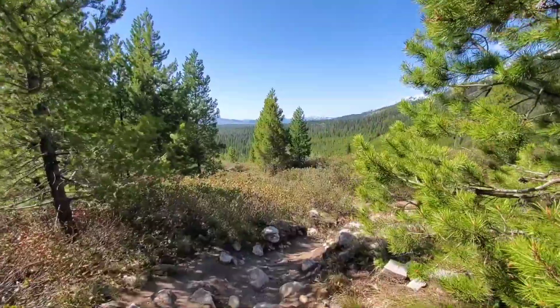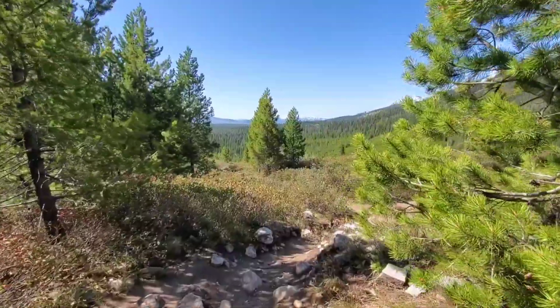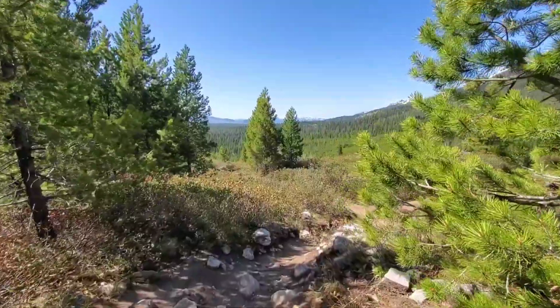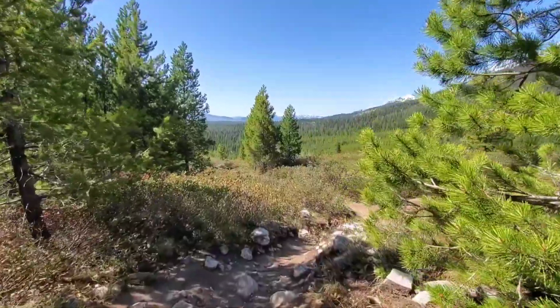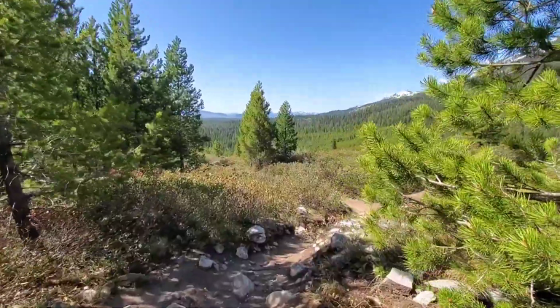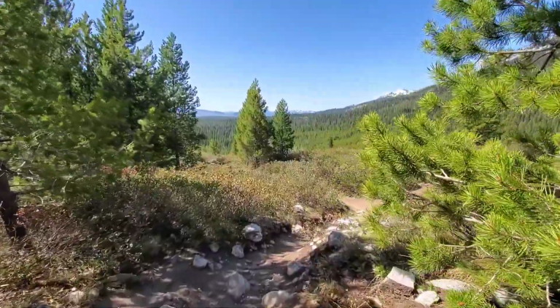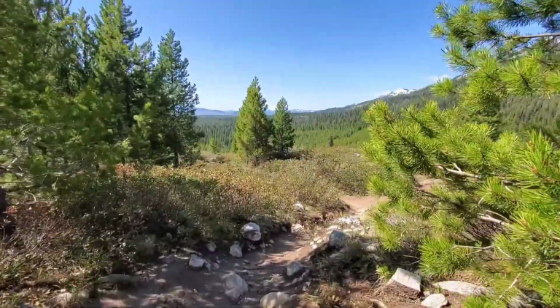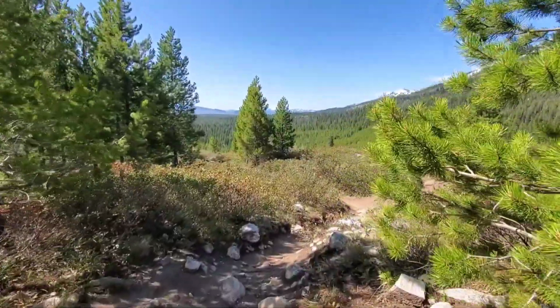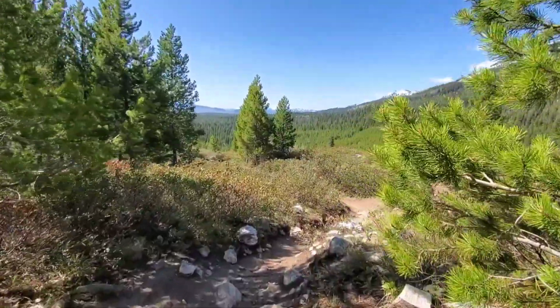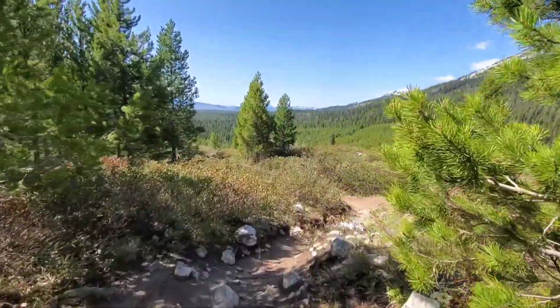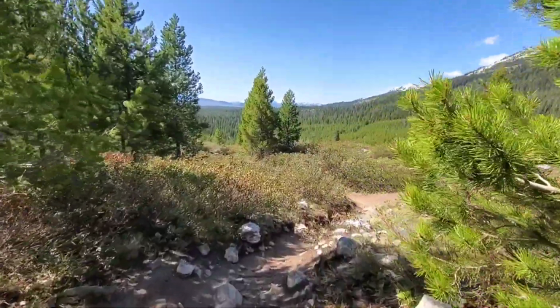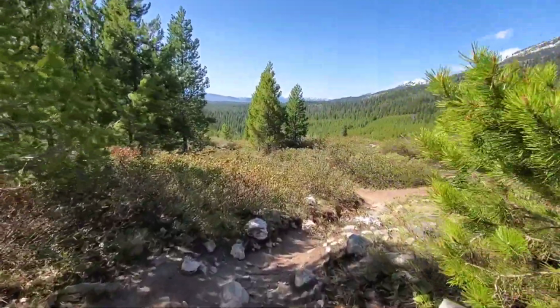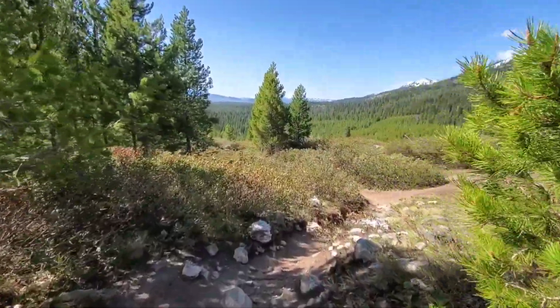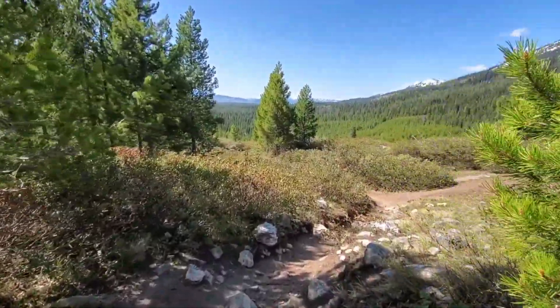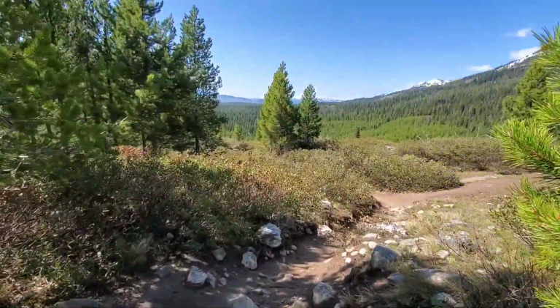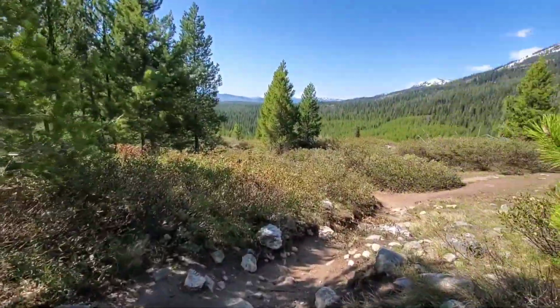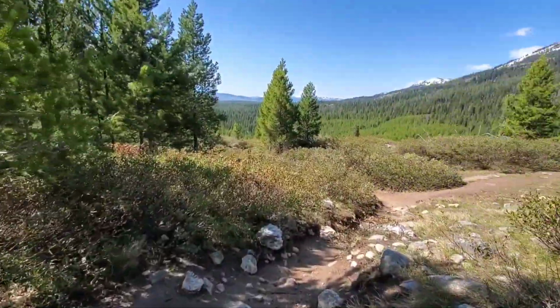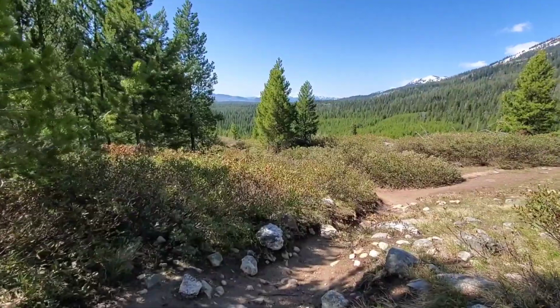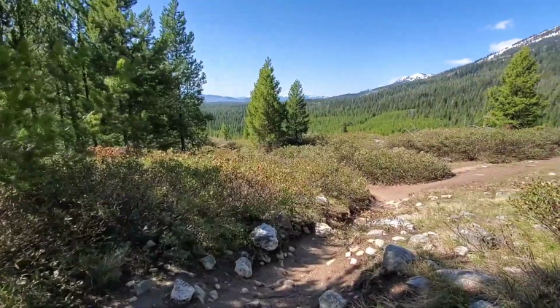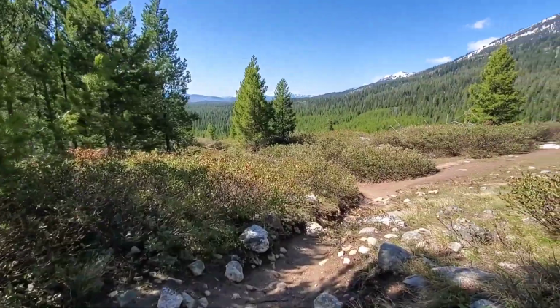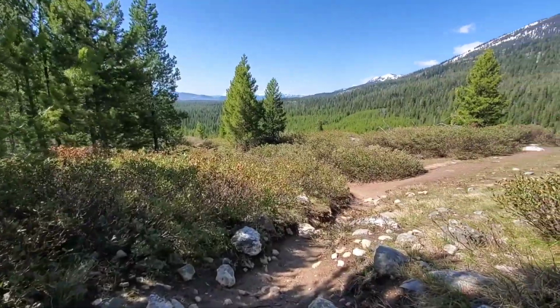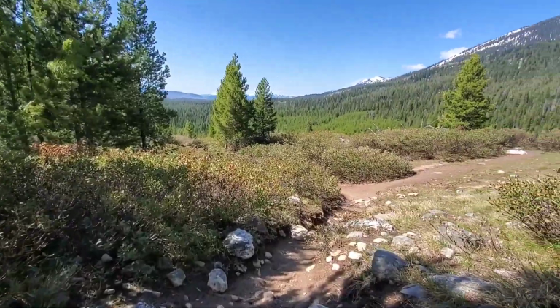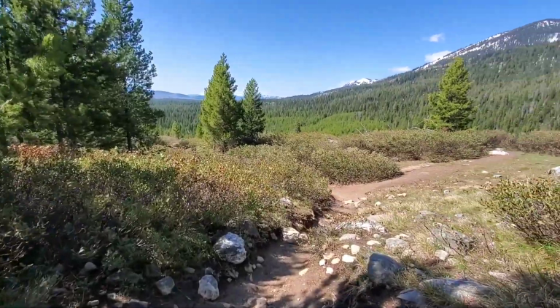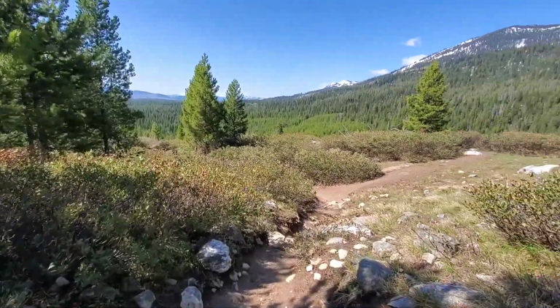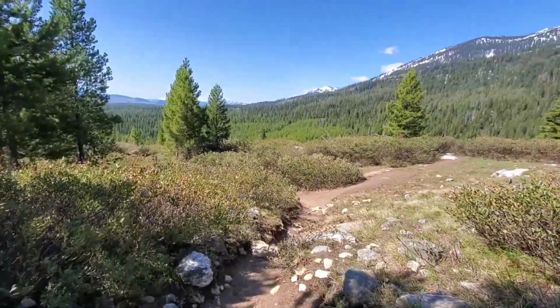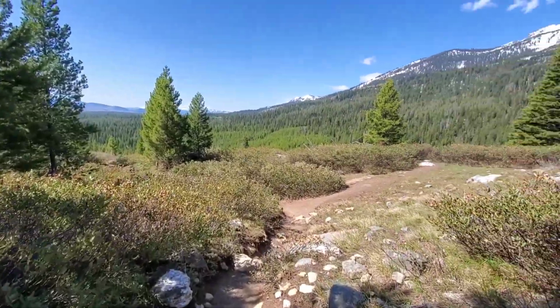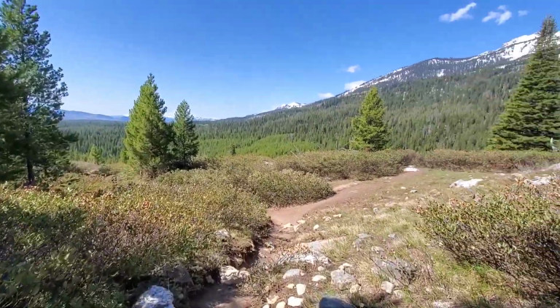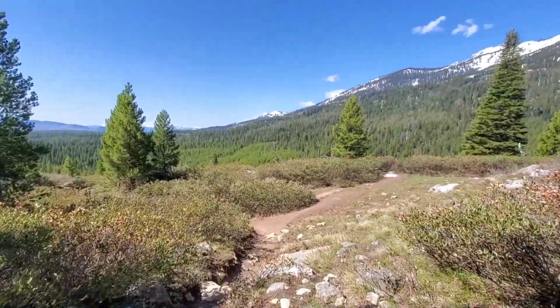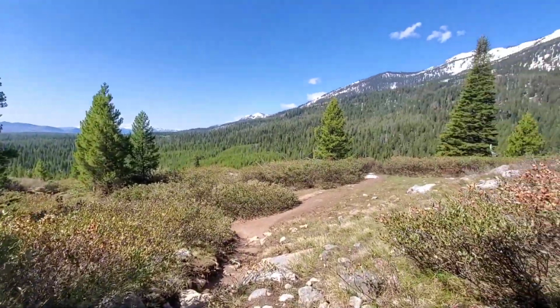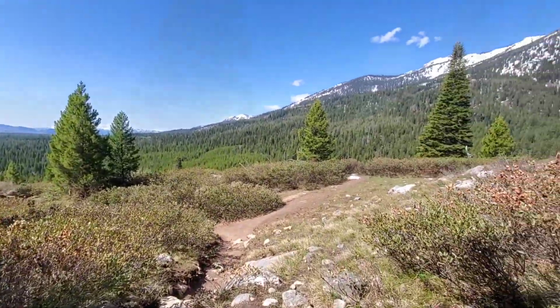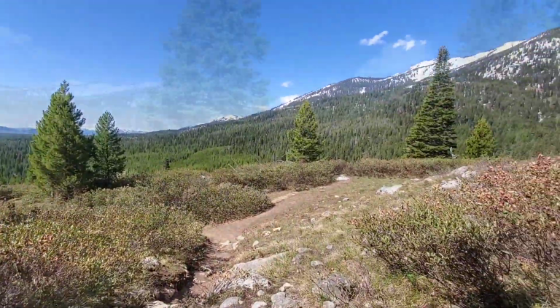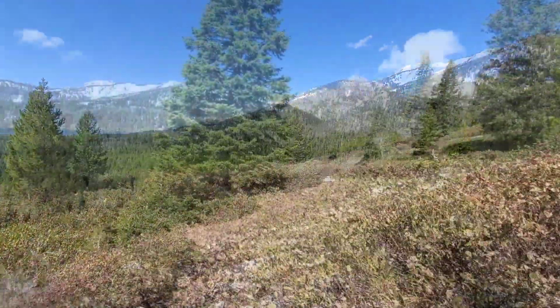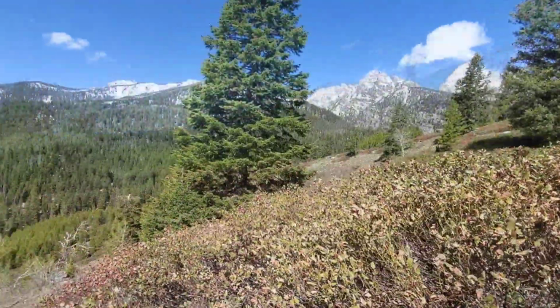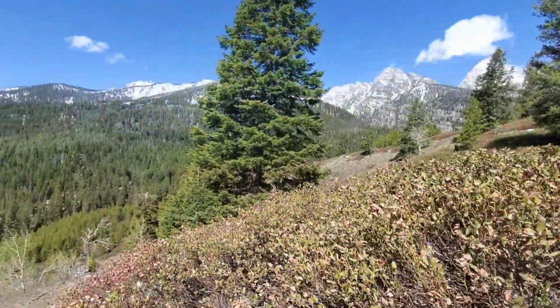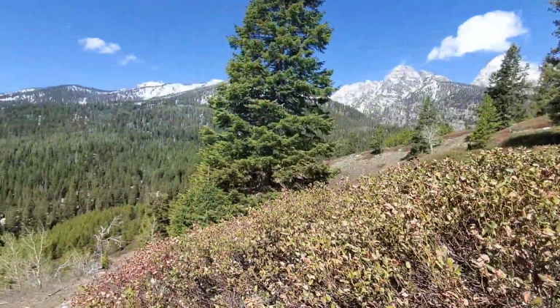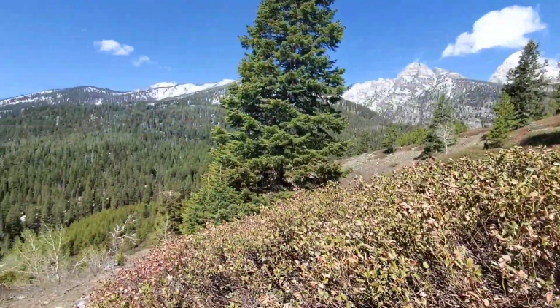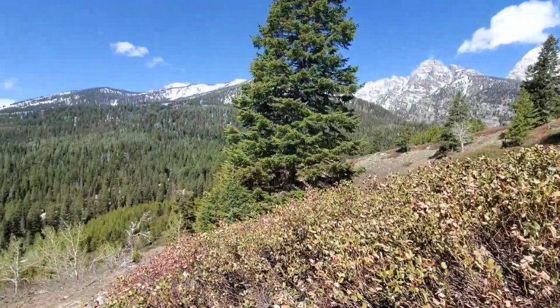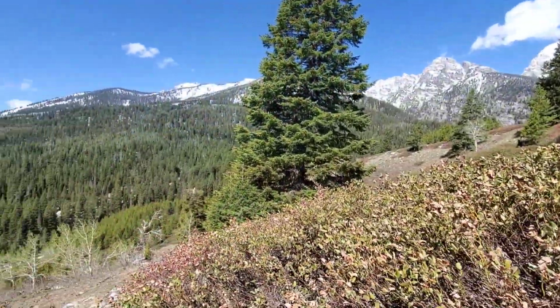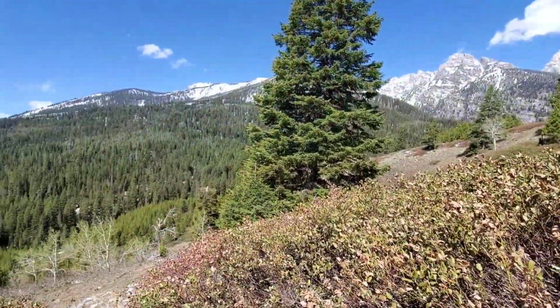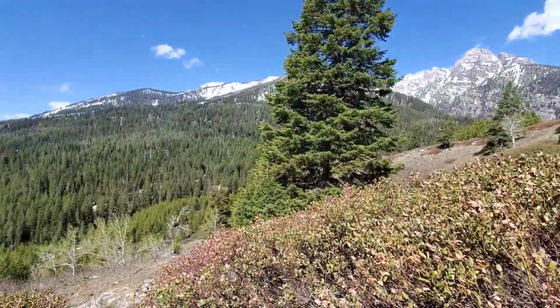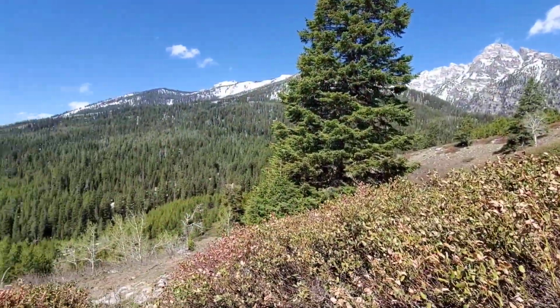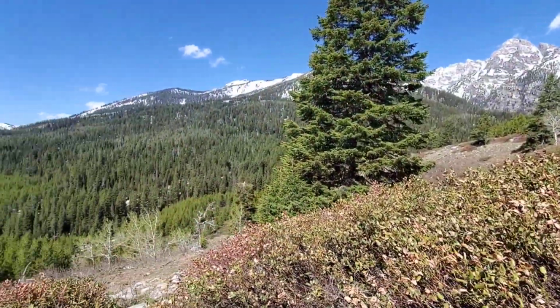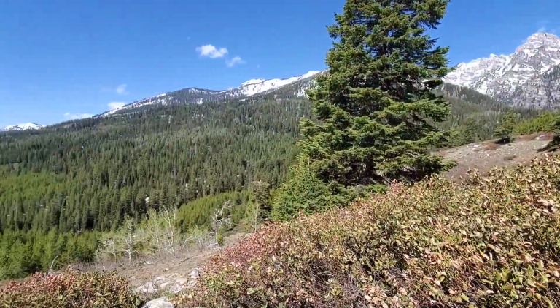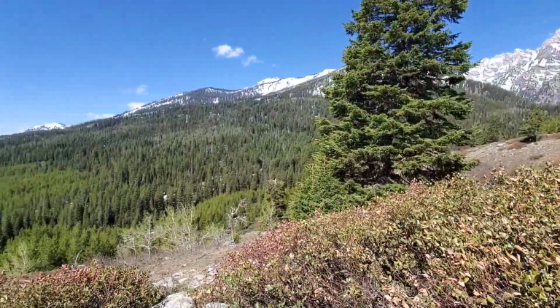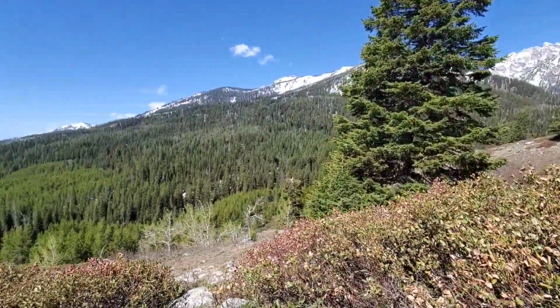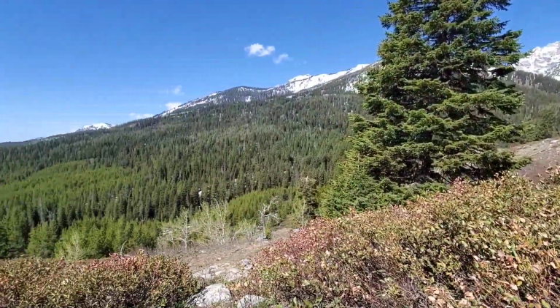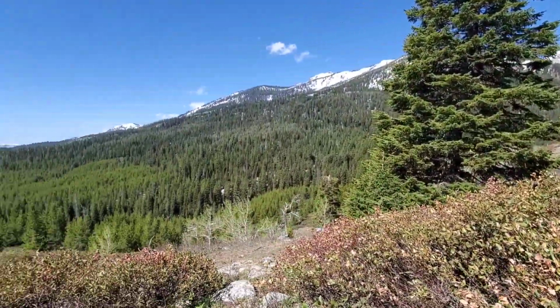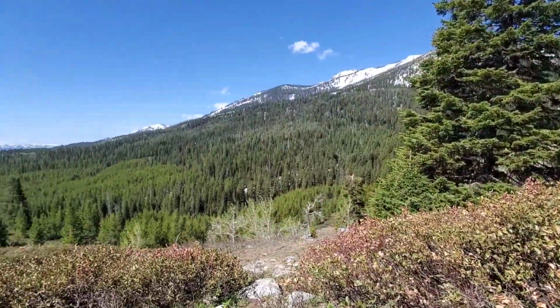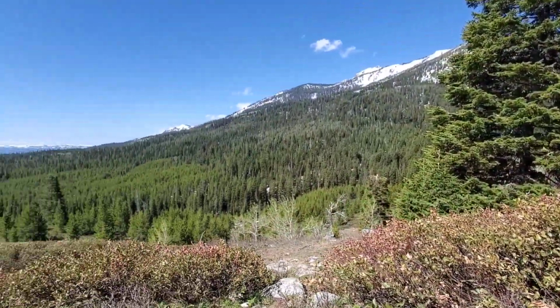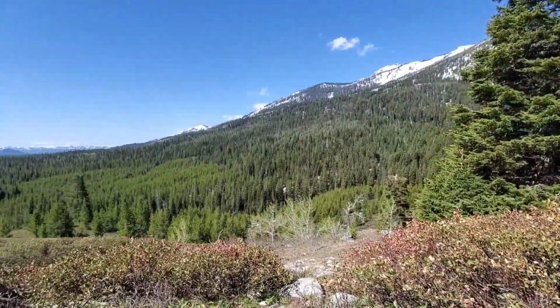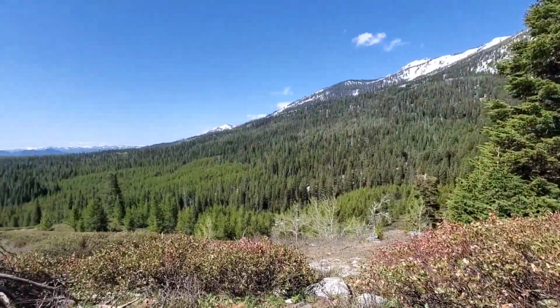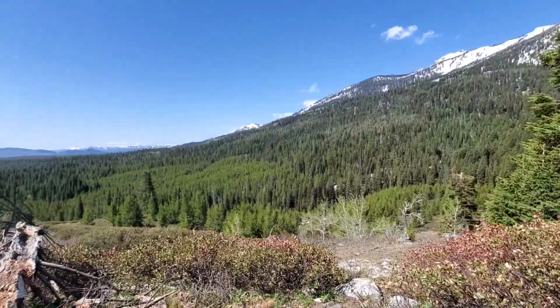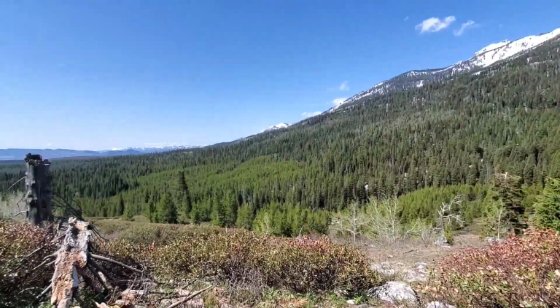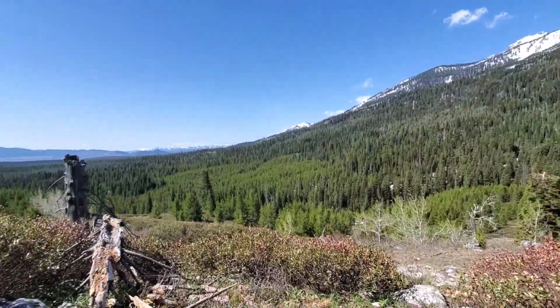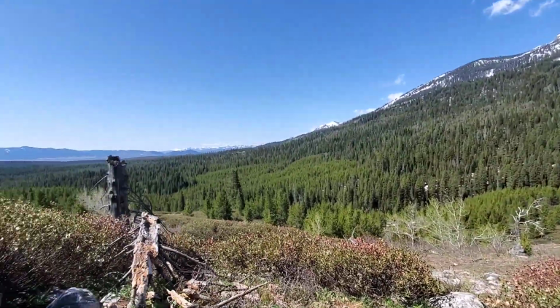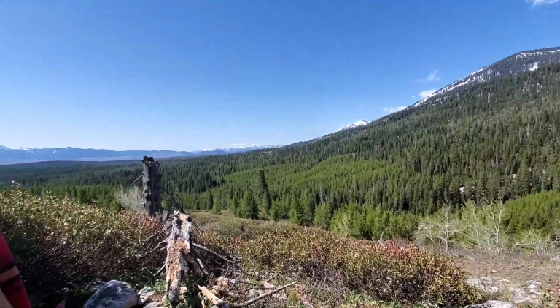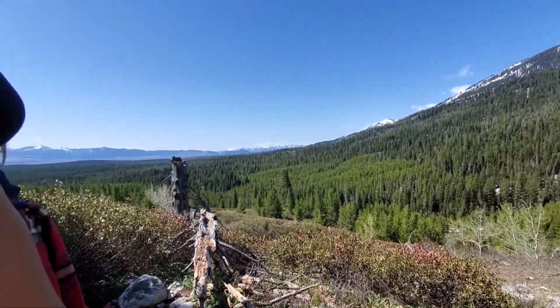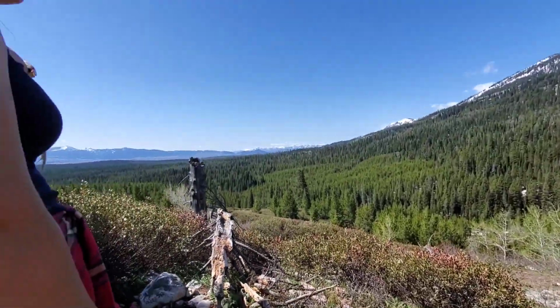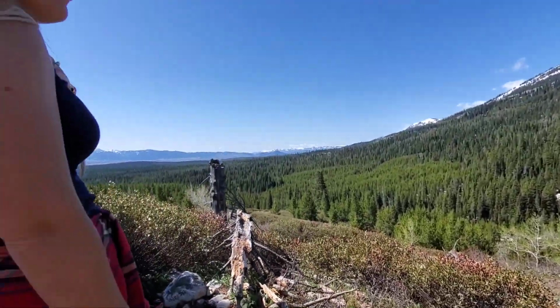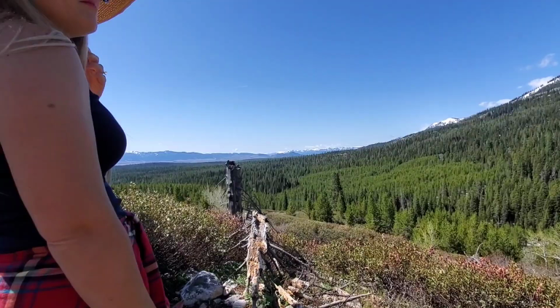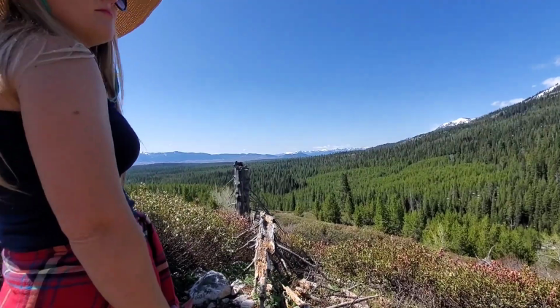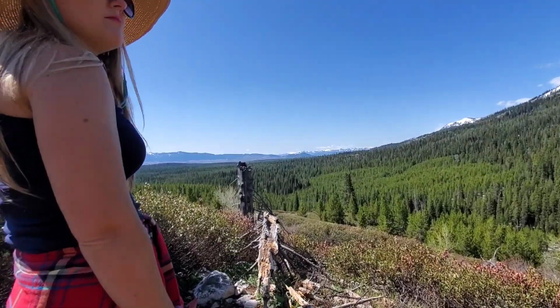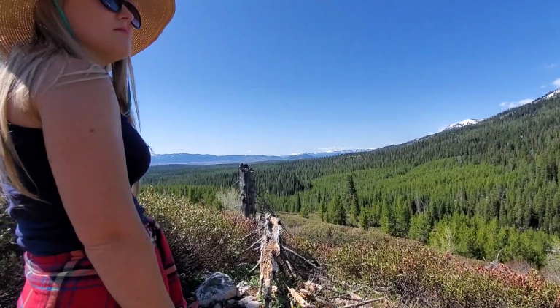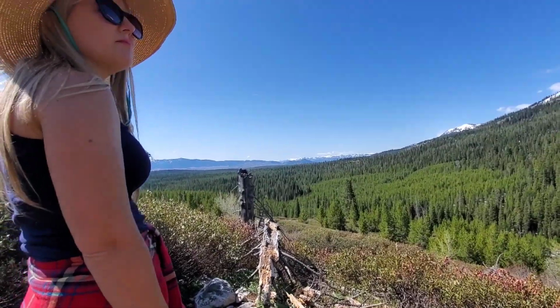Aside from those spectacular lake views — would you just look at that vista? Oh my gosh, it's beautiful. This is a must-do hike.